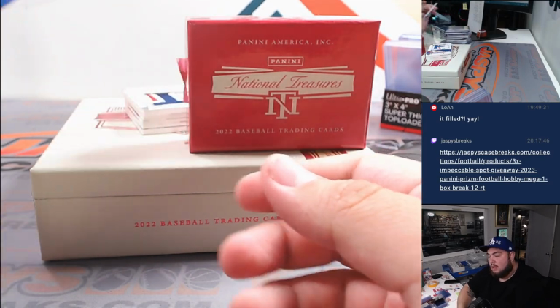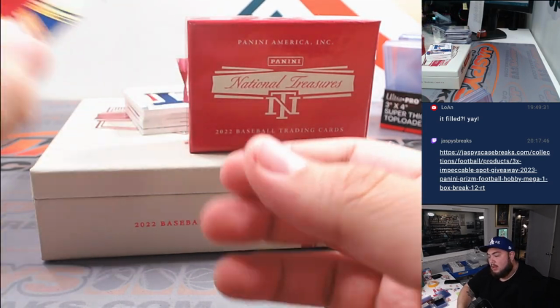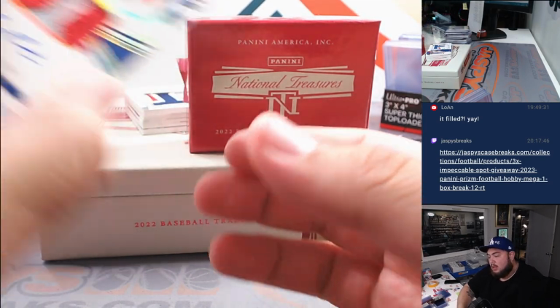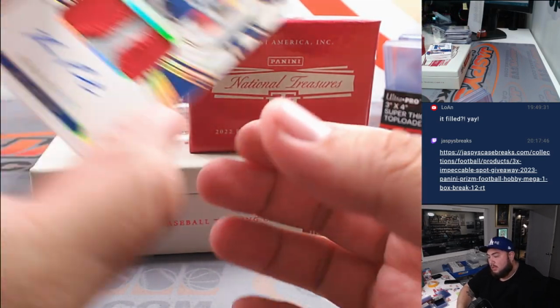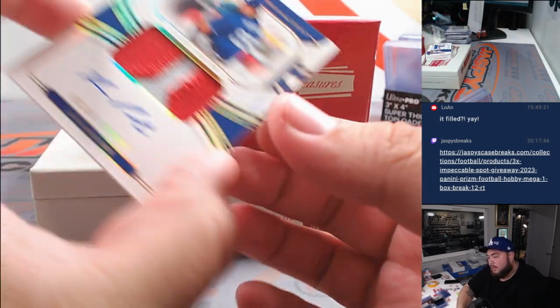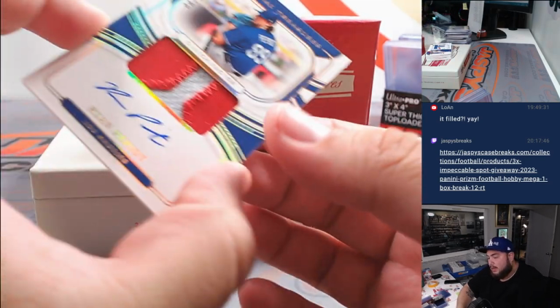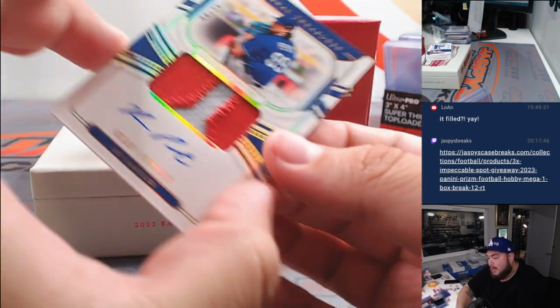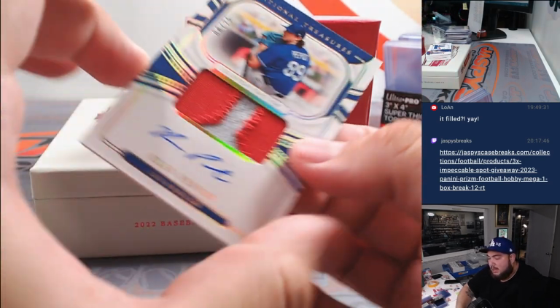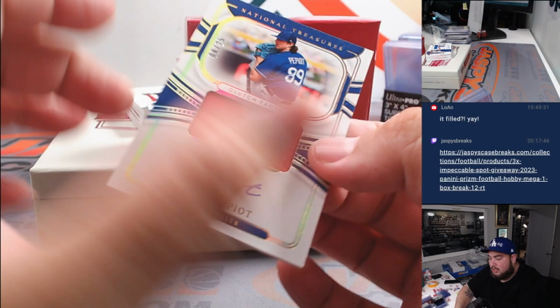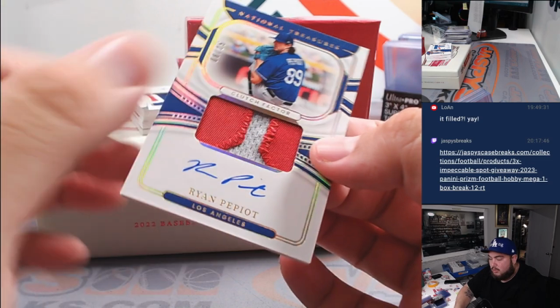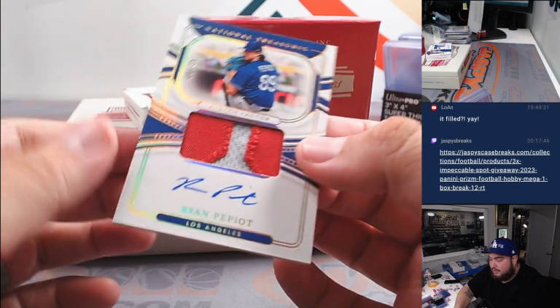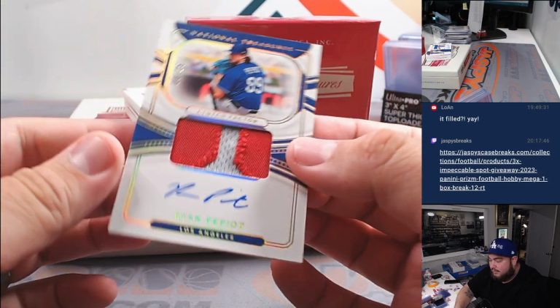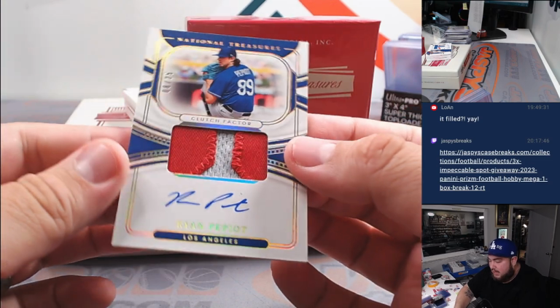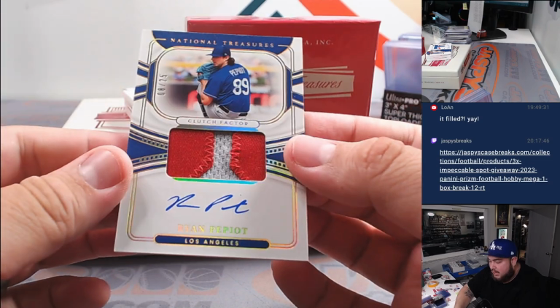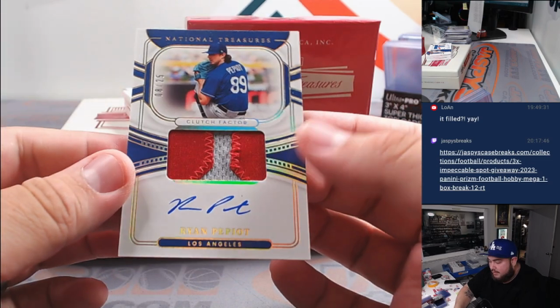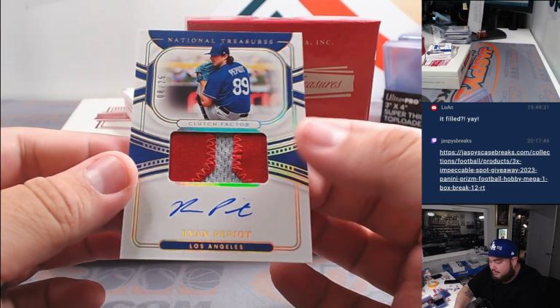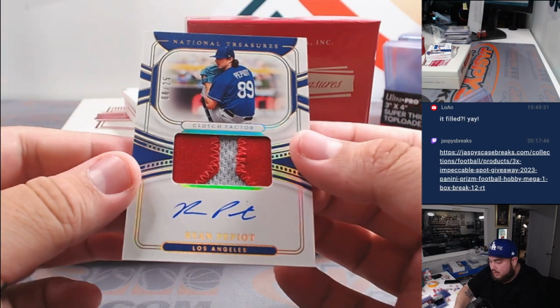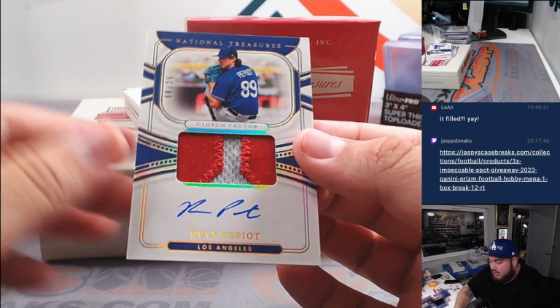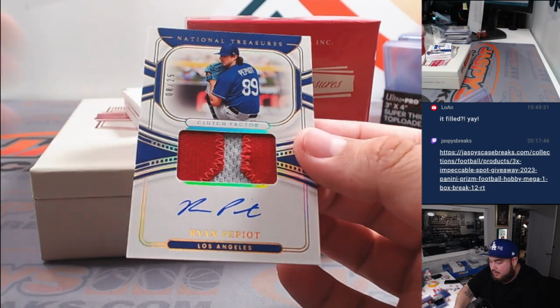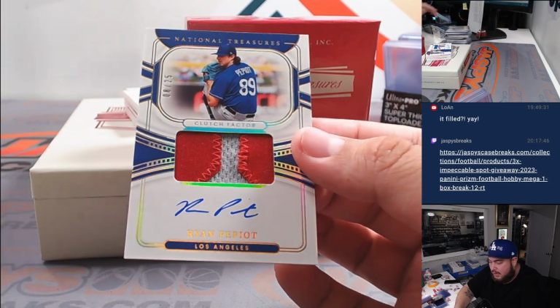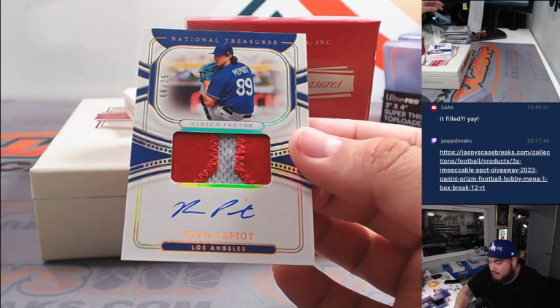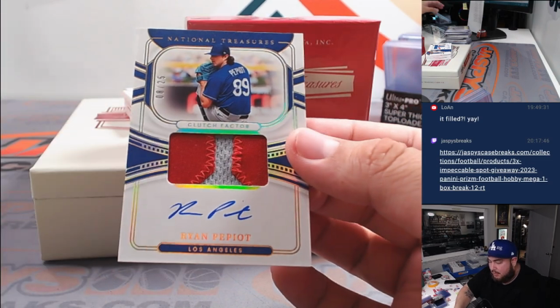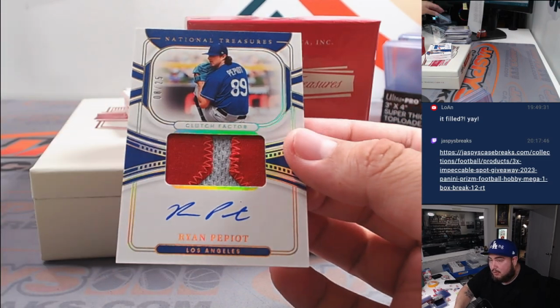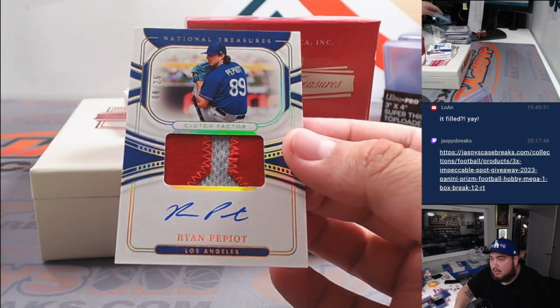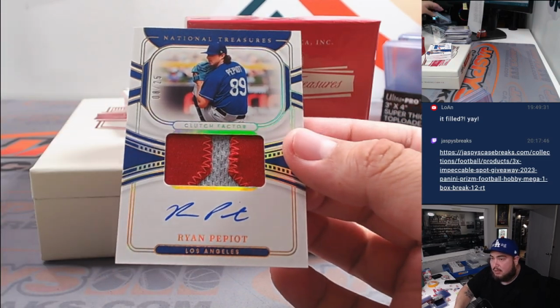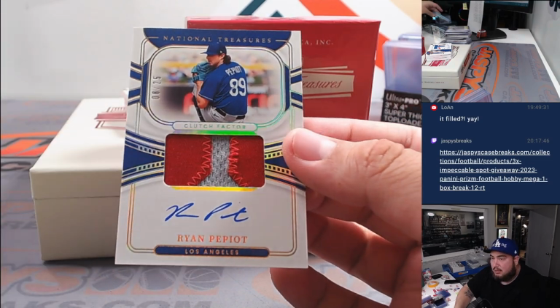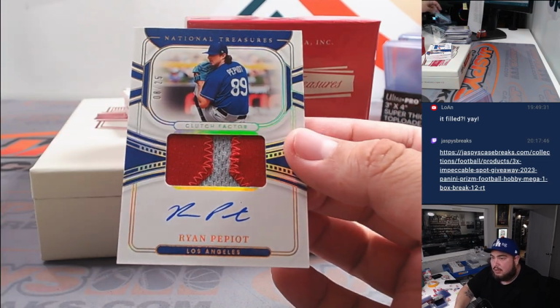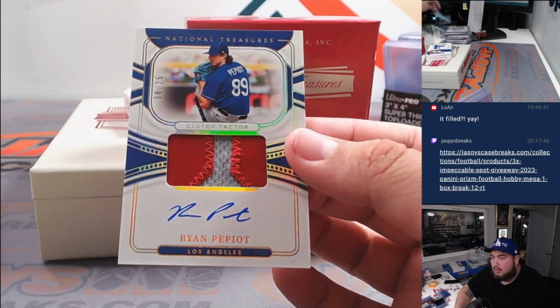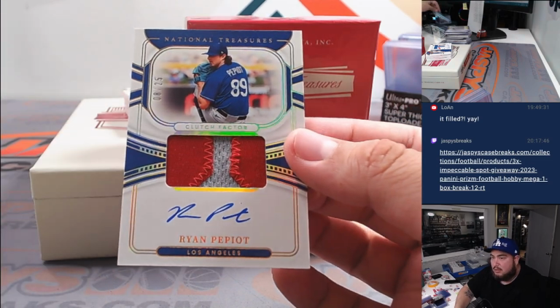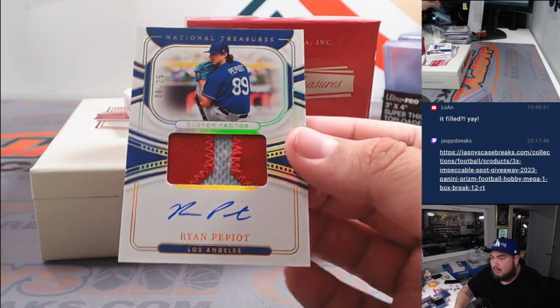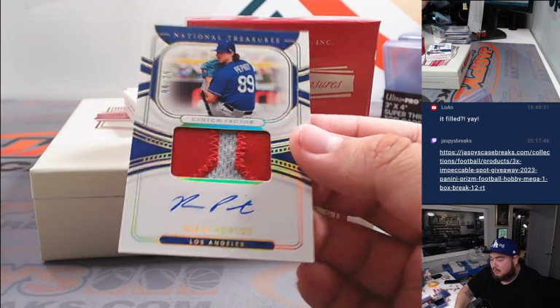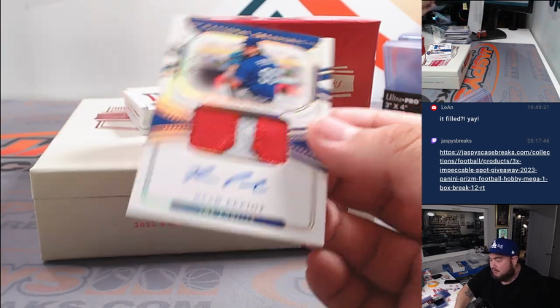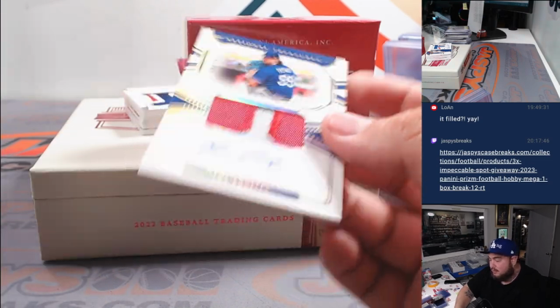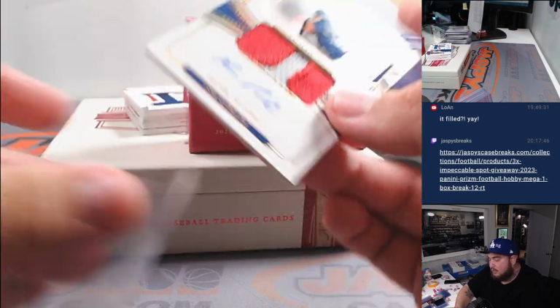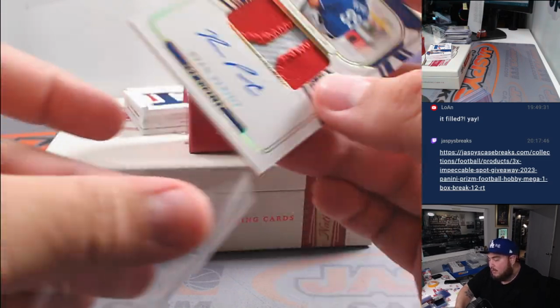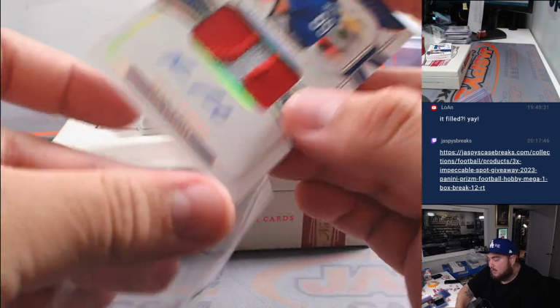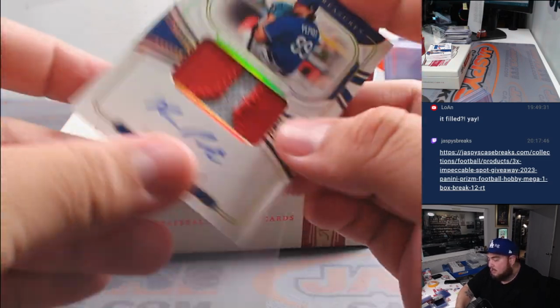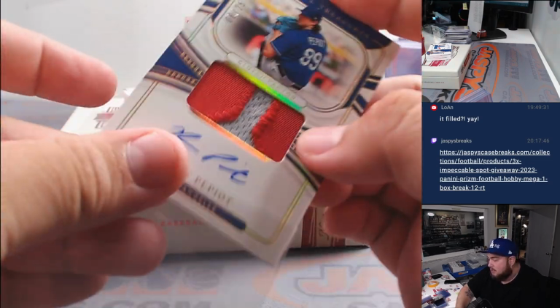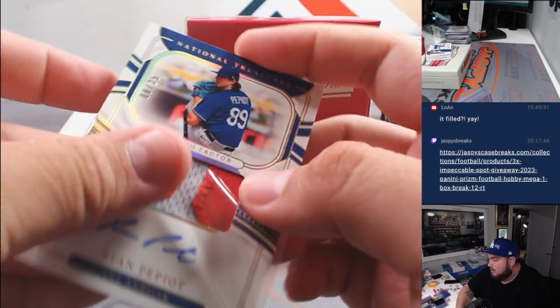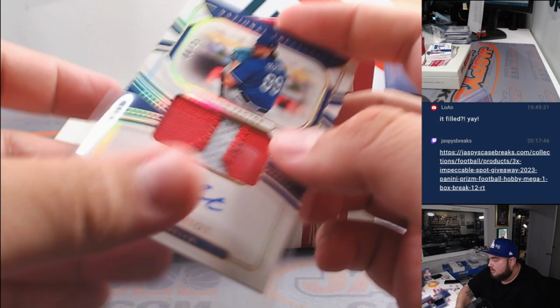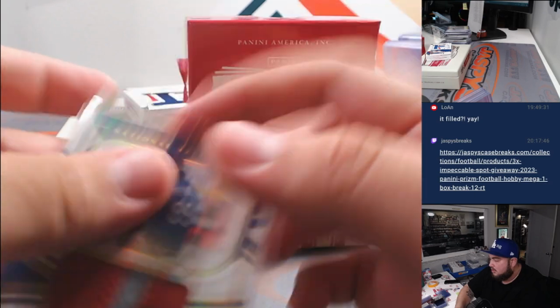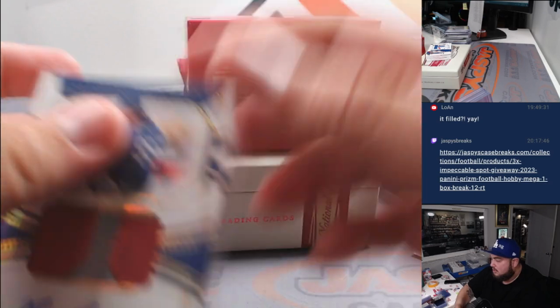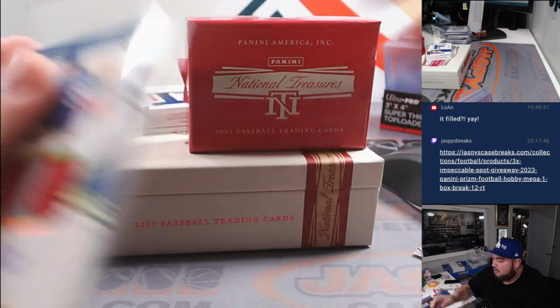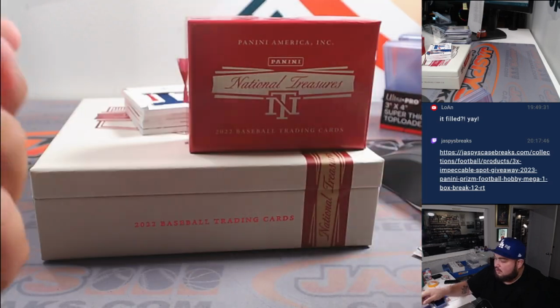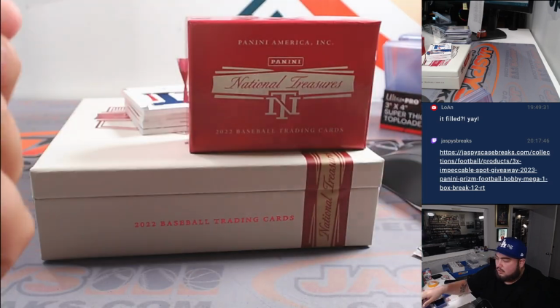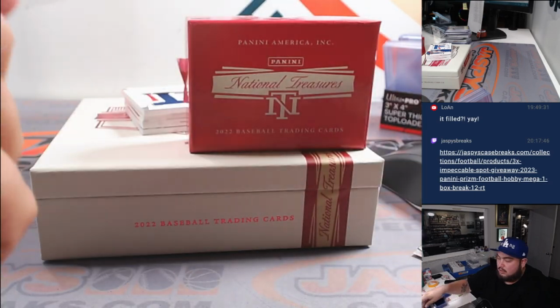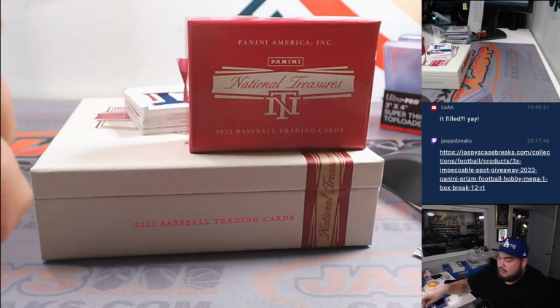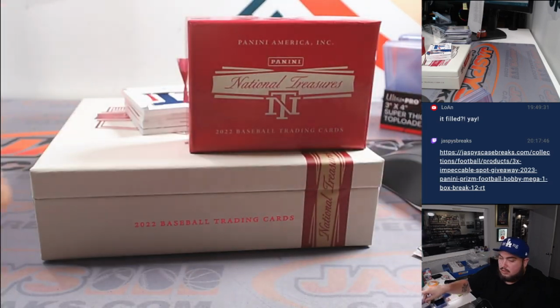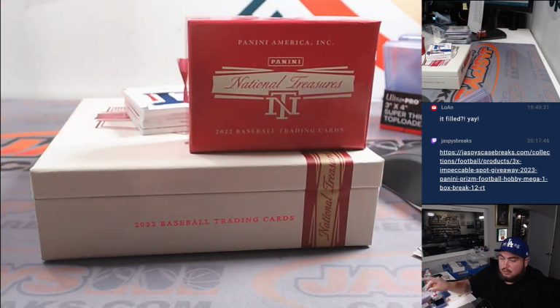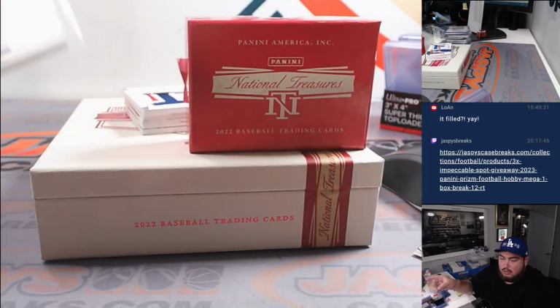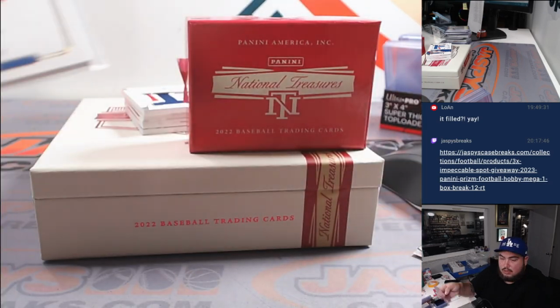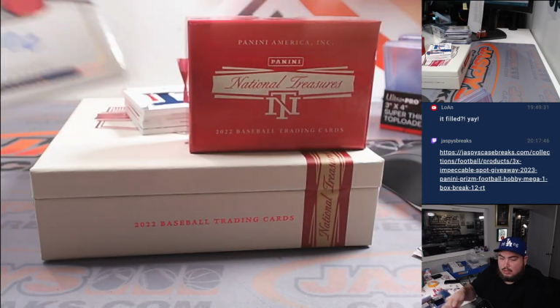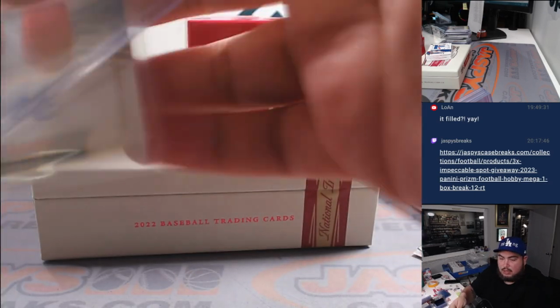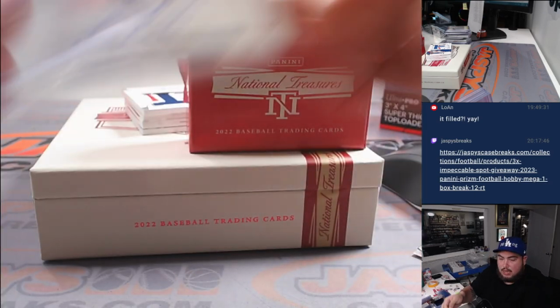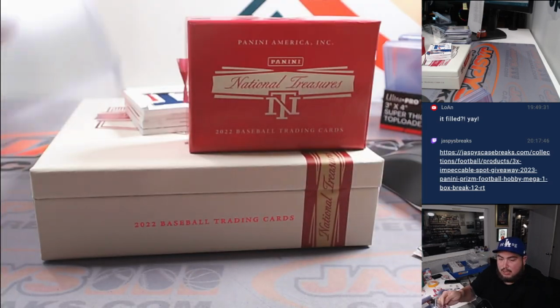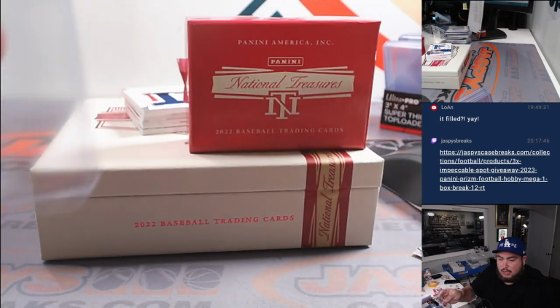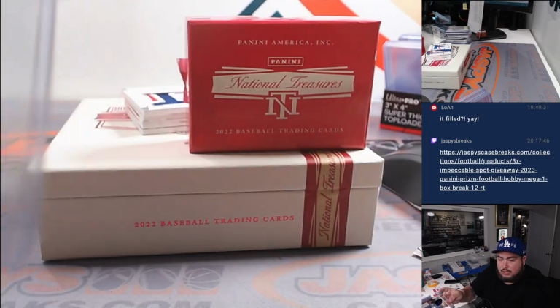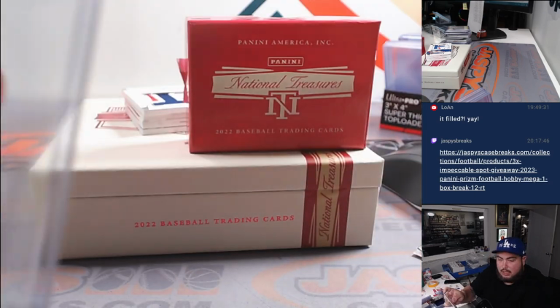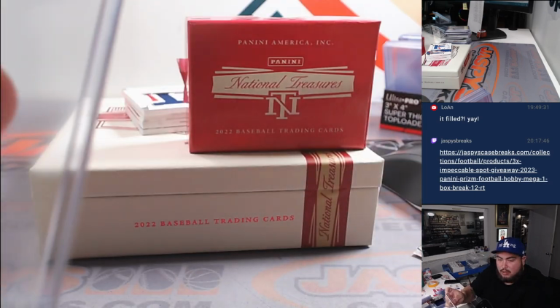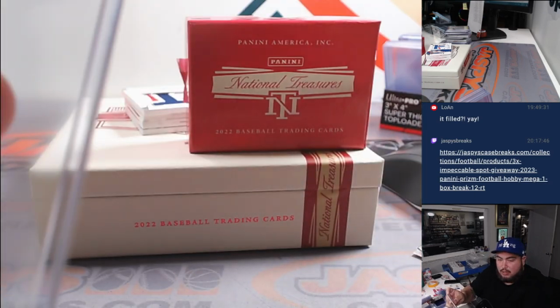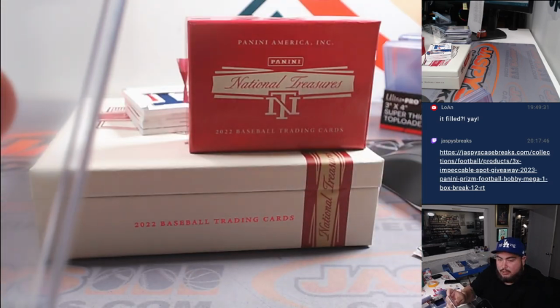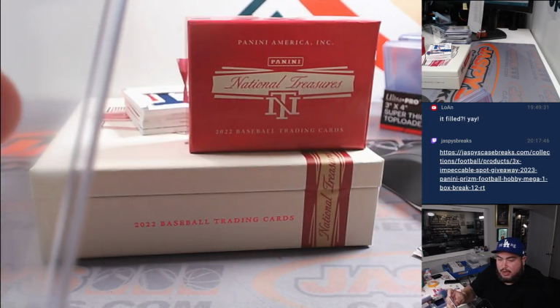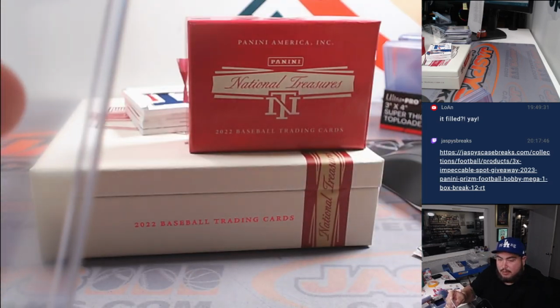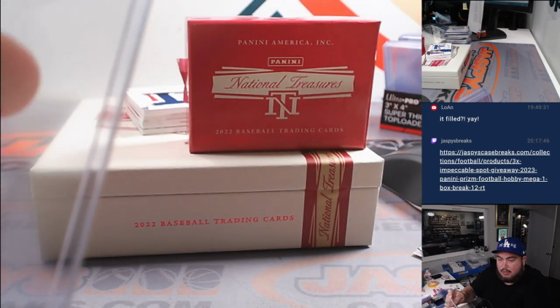We got a numbered to 25 Ryan Pepe Violet for the Dodgers — going to Raymond.